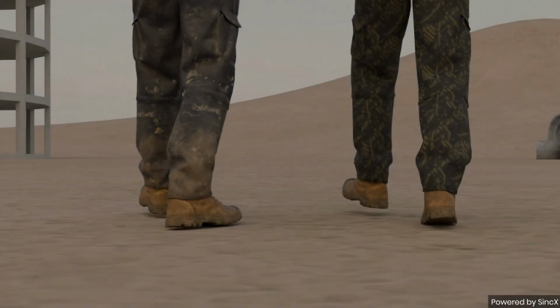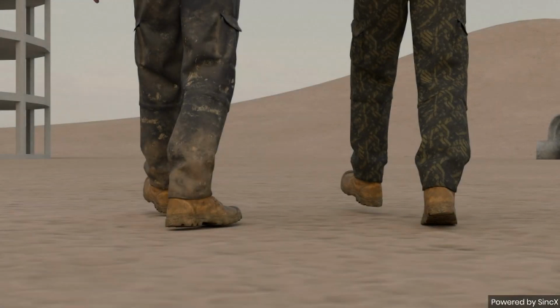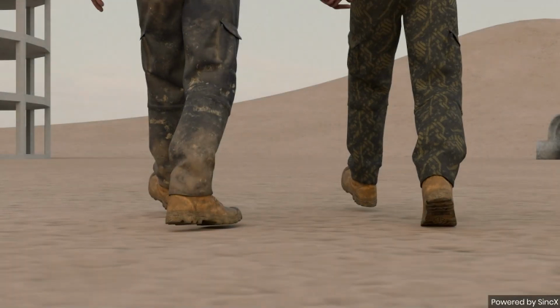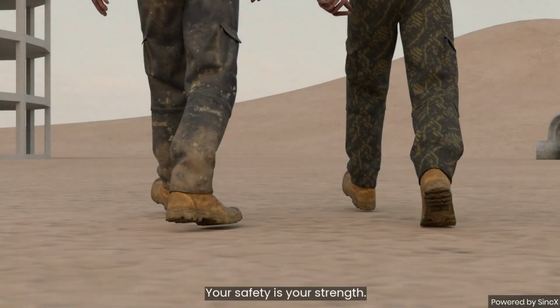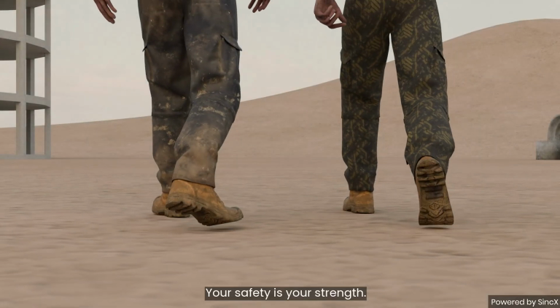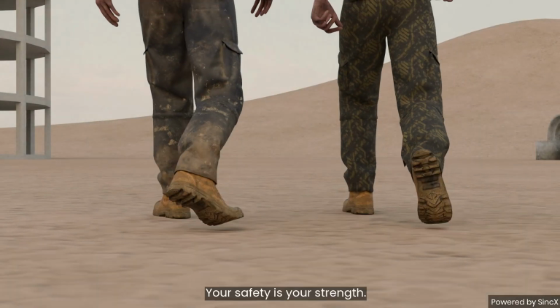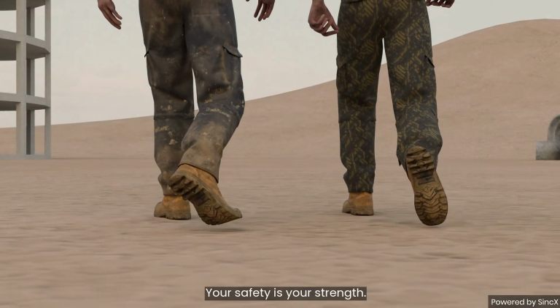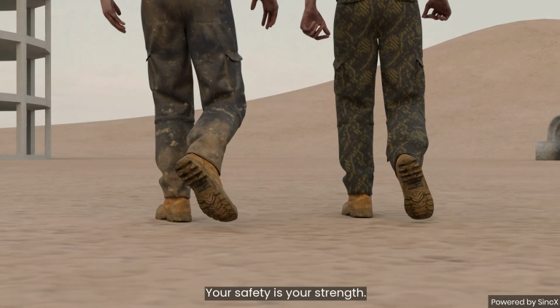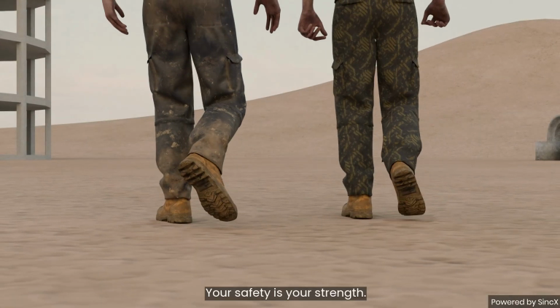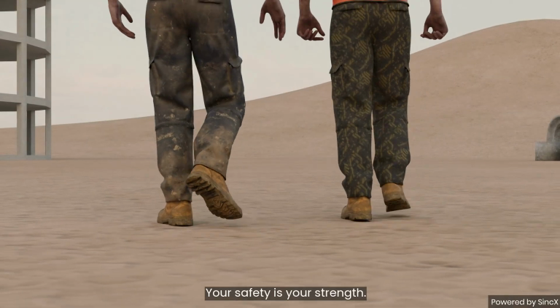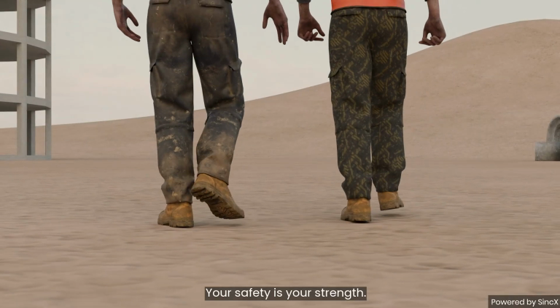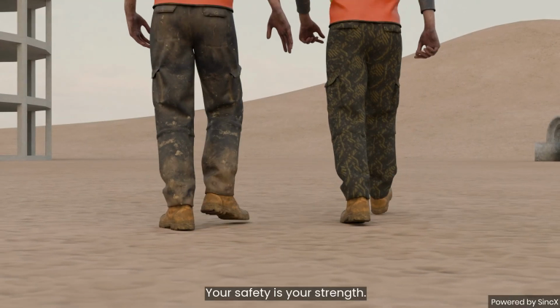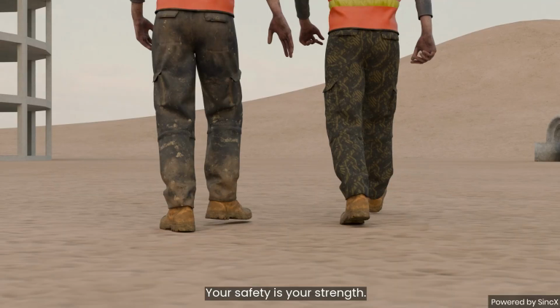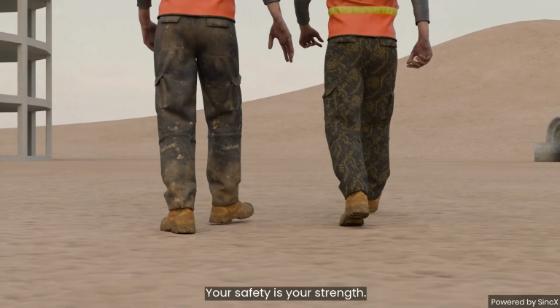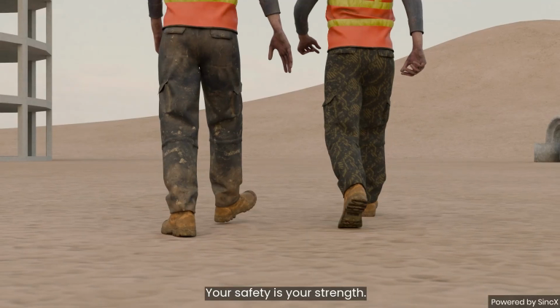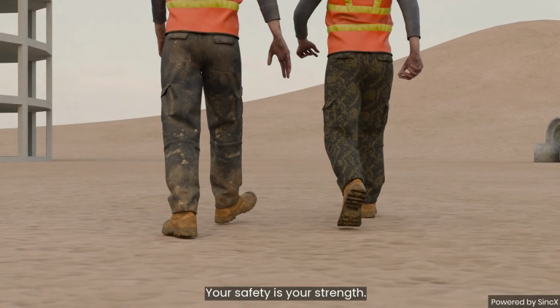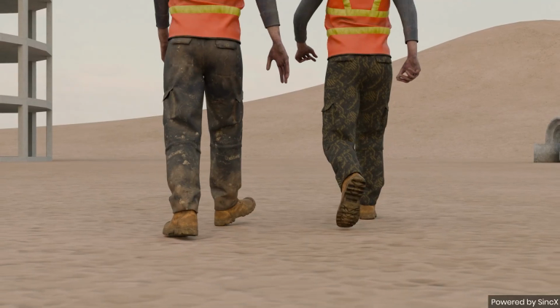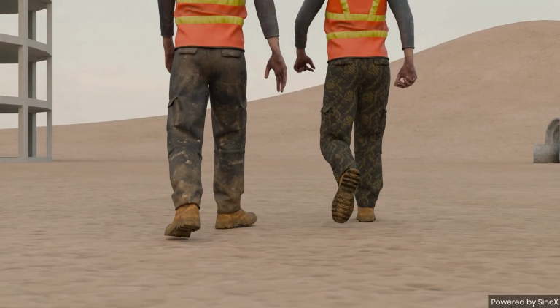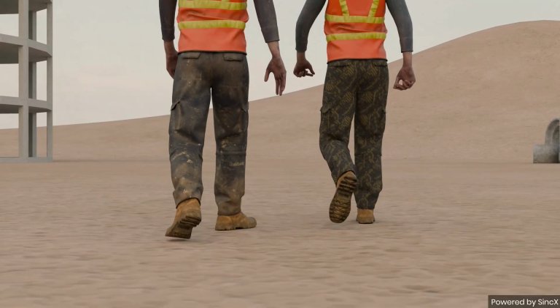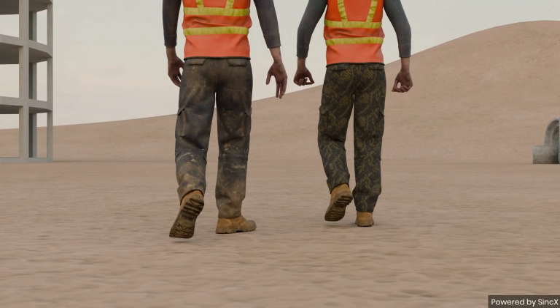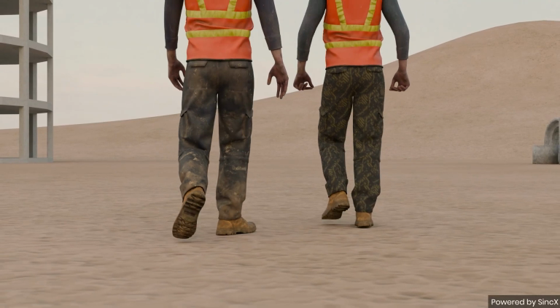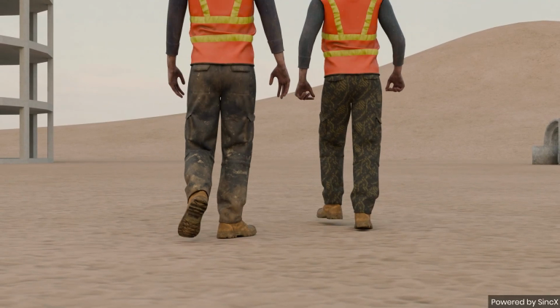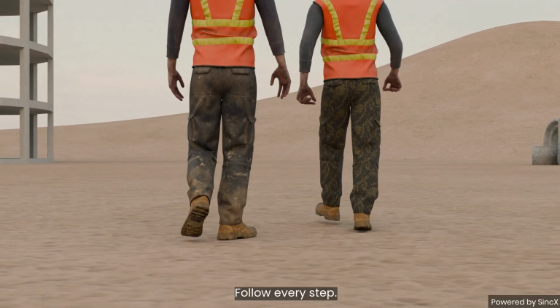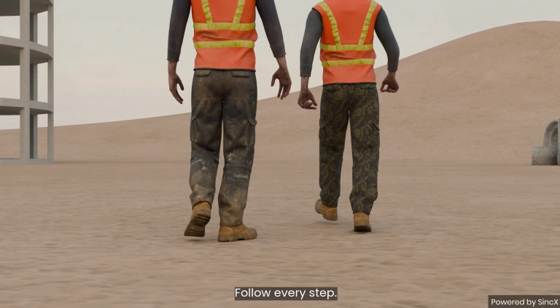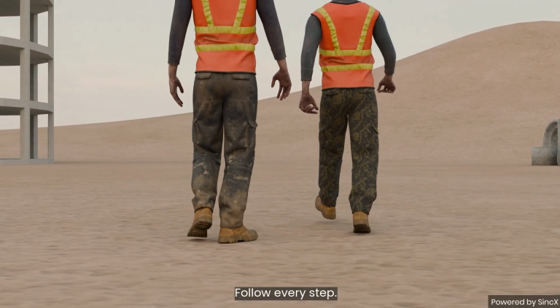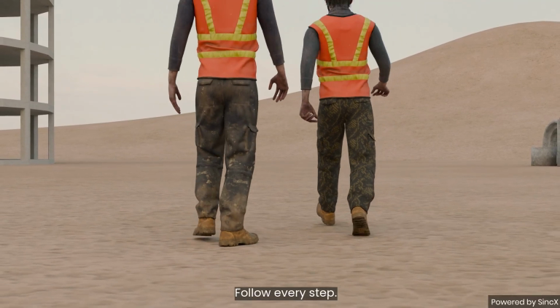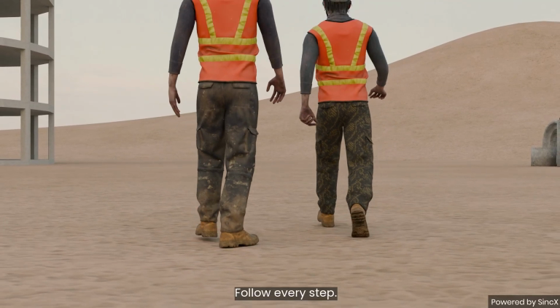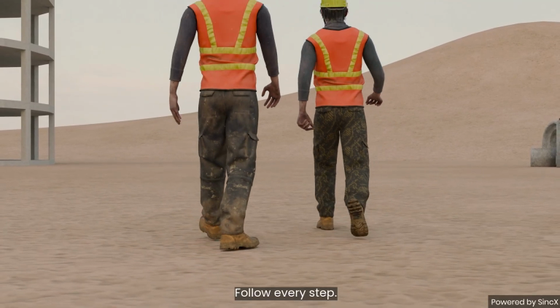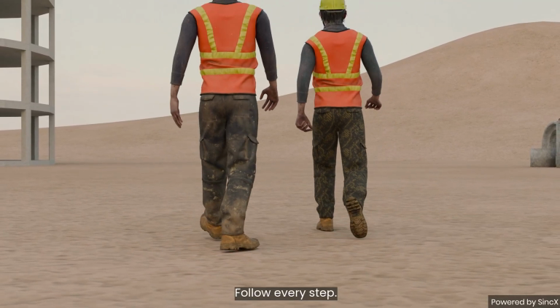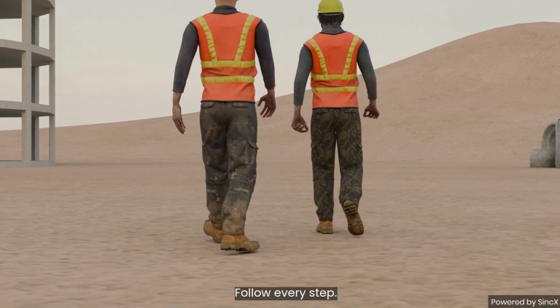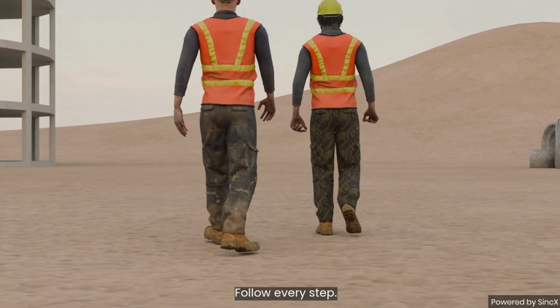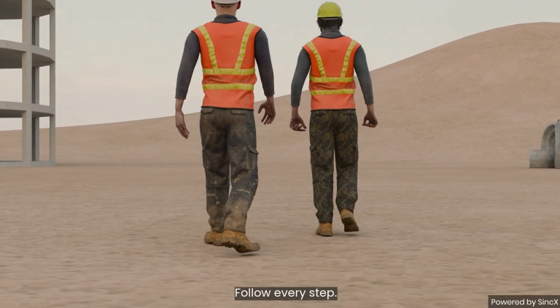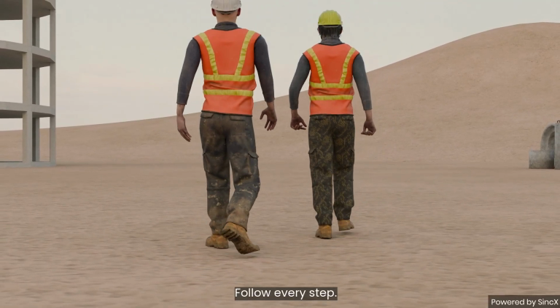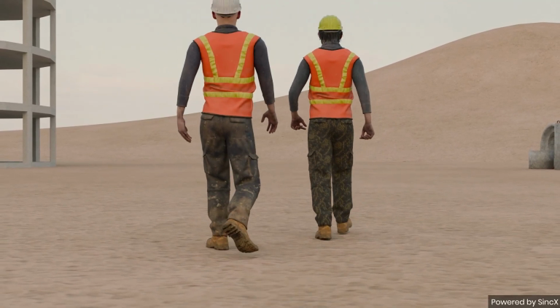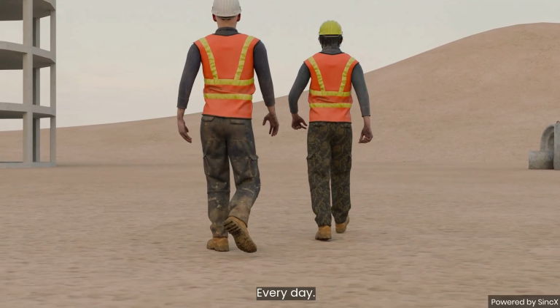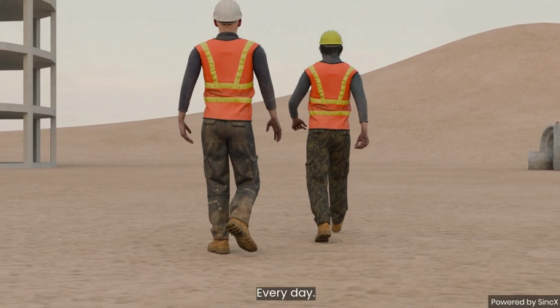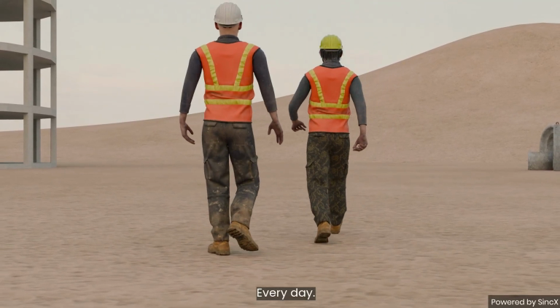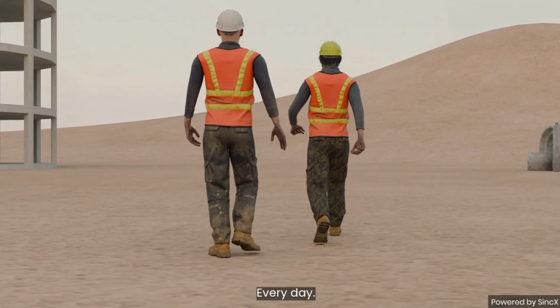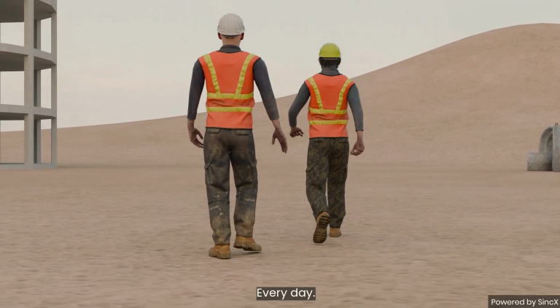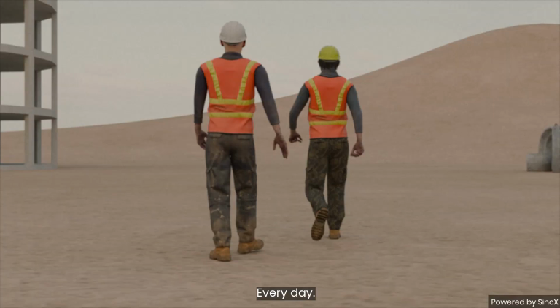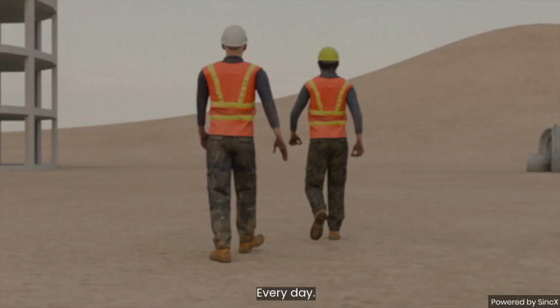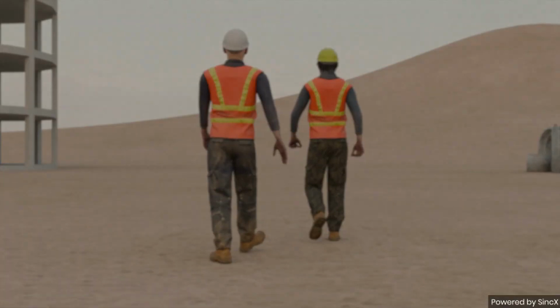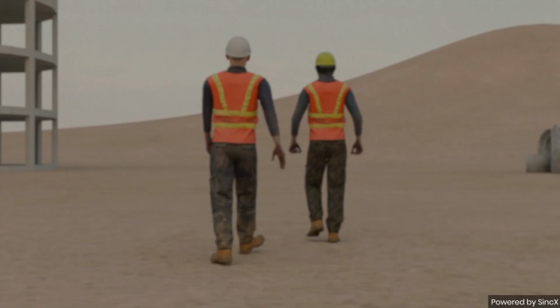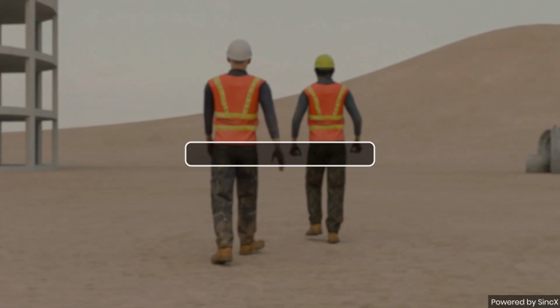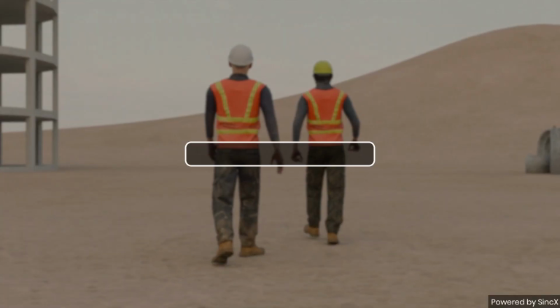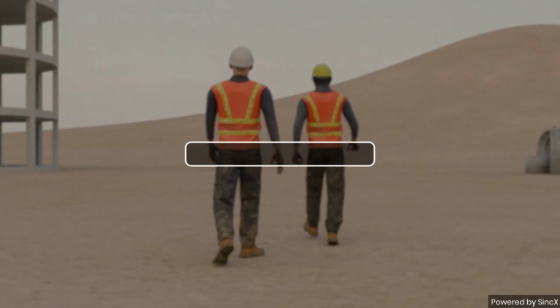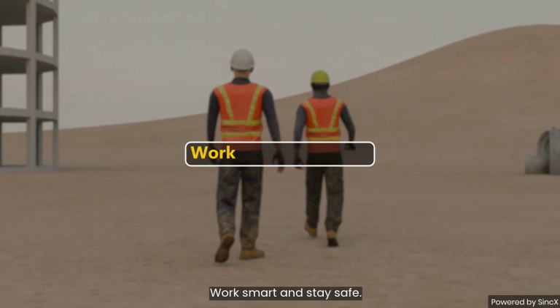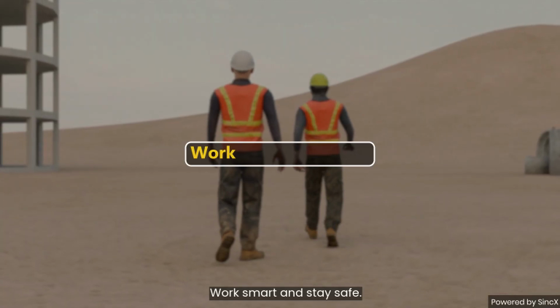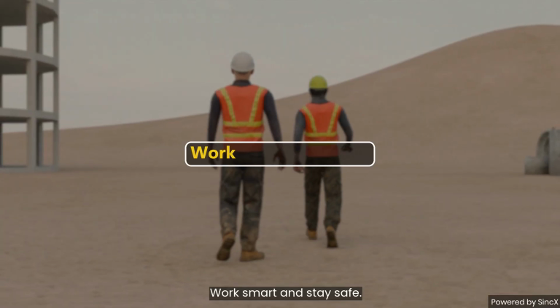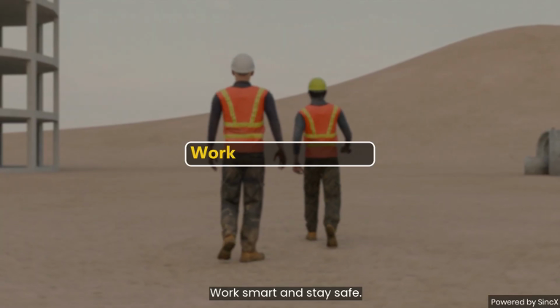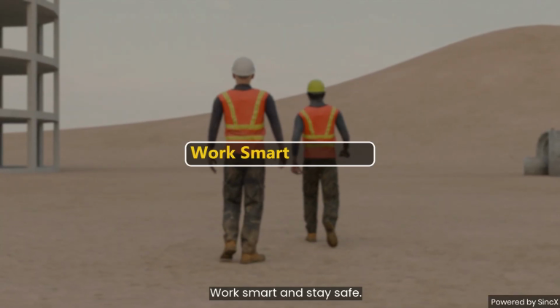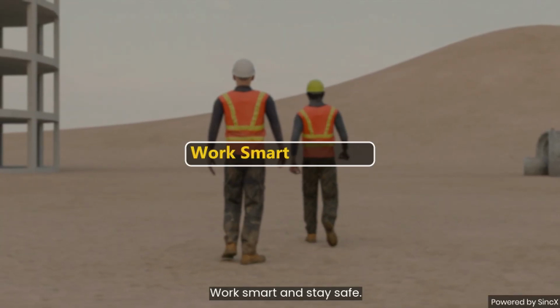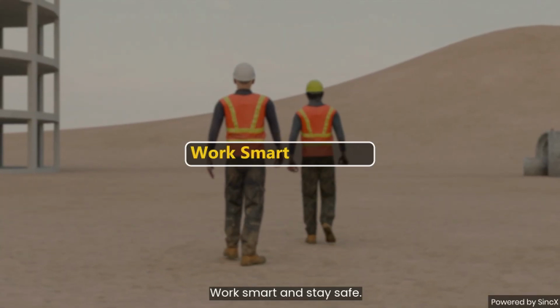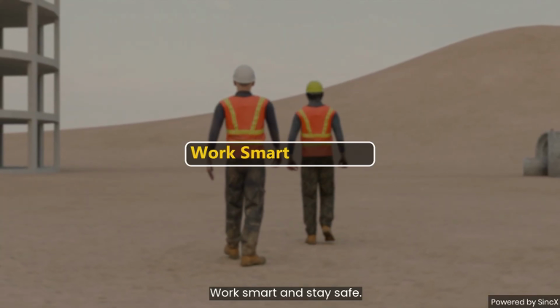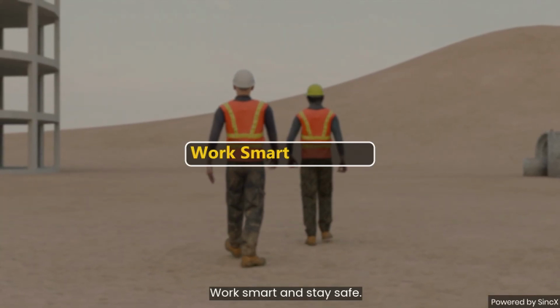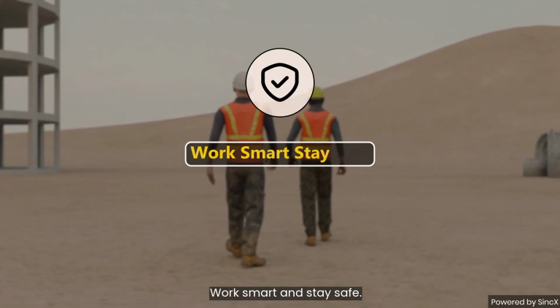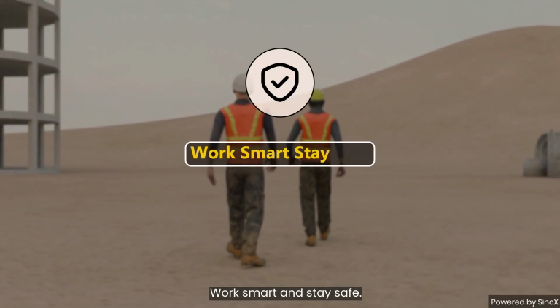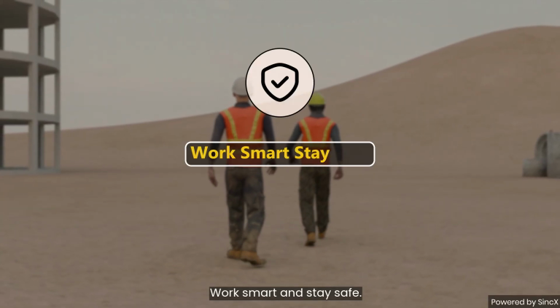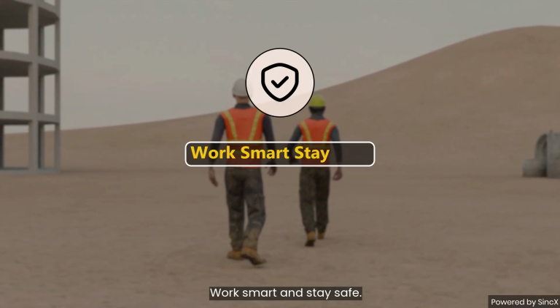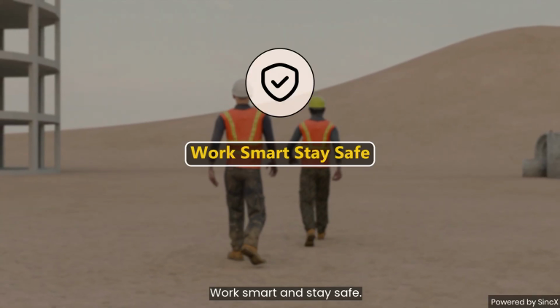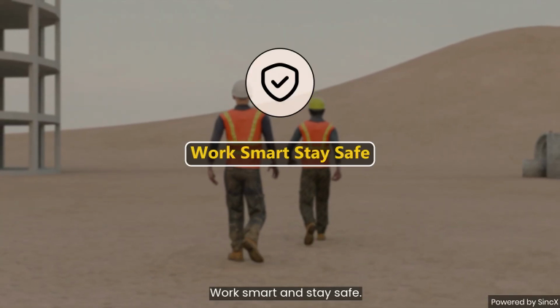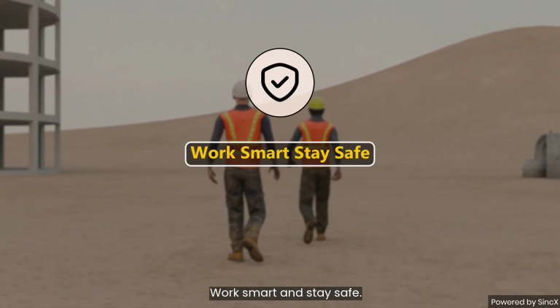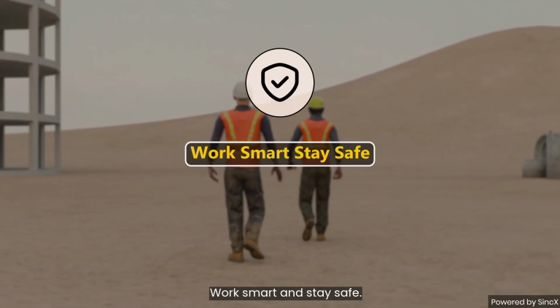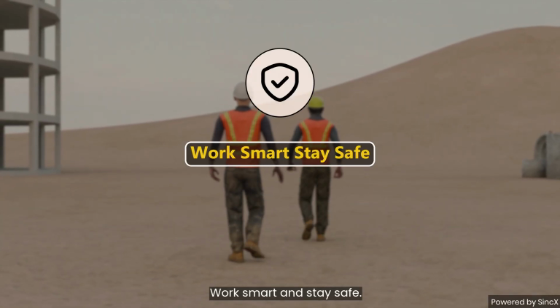Your safety is your strength. Follow work smart and stay safe.